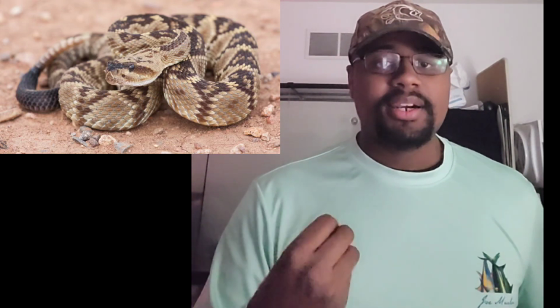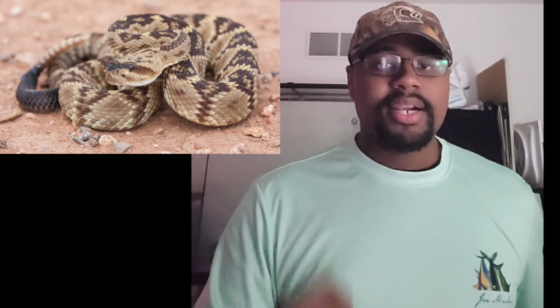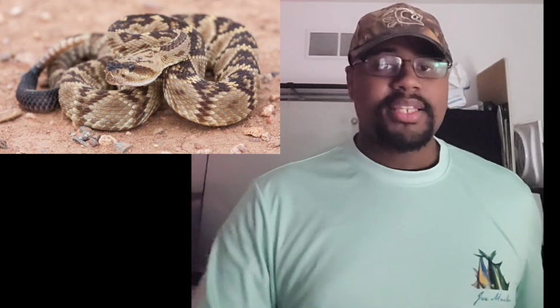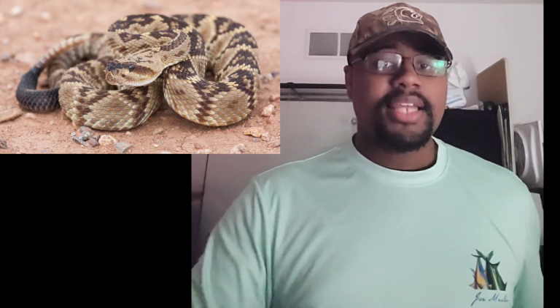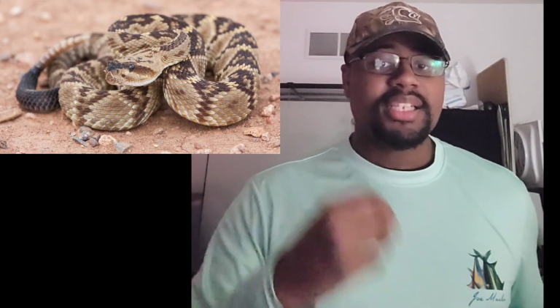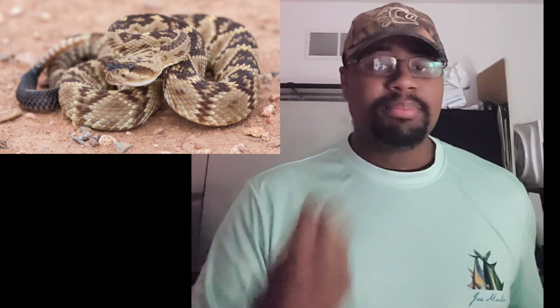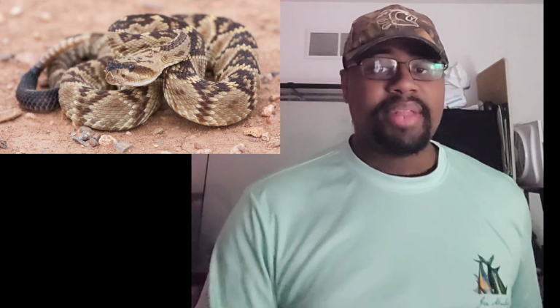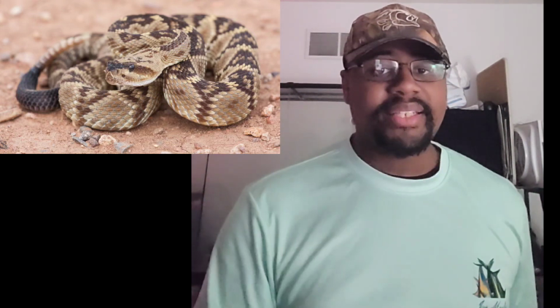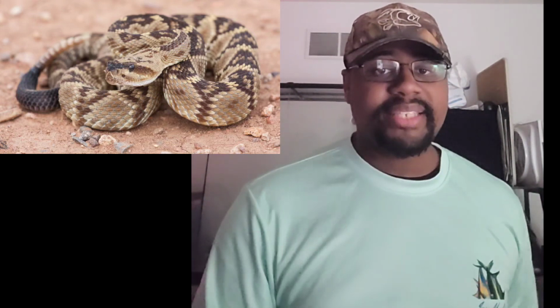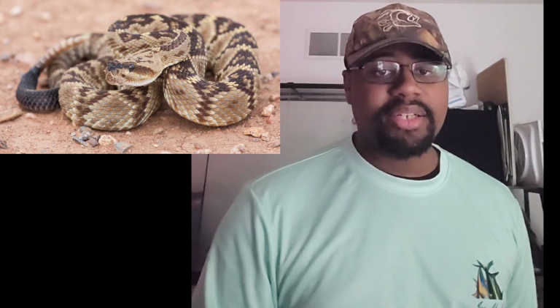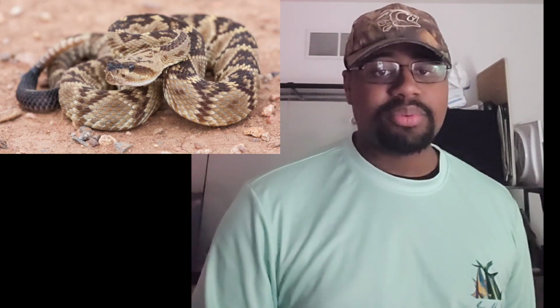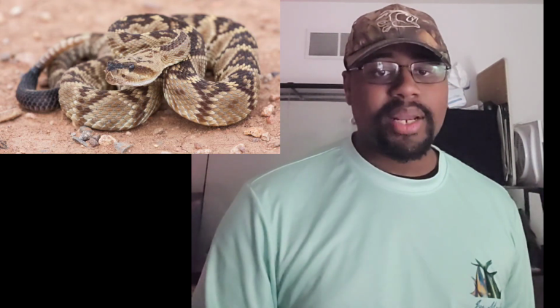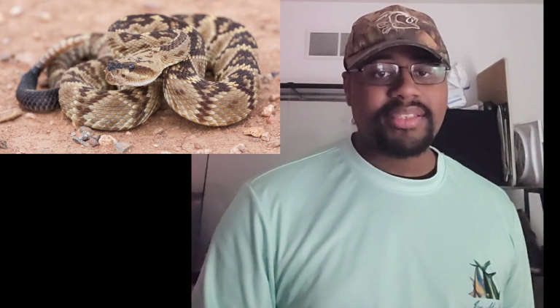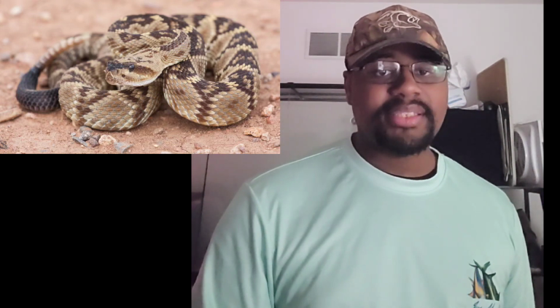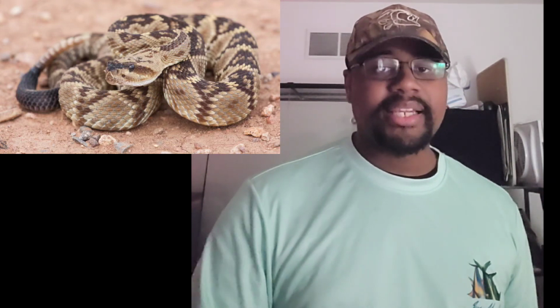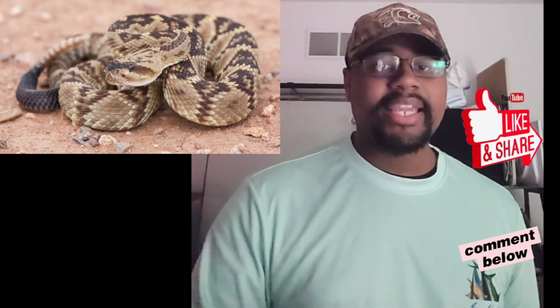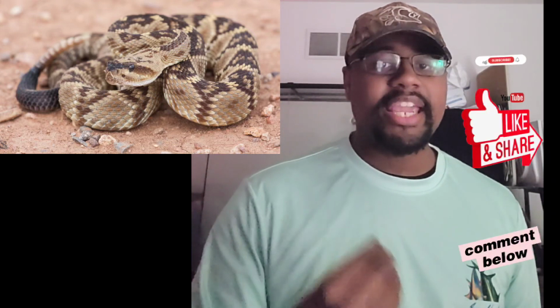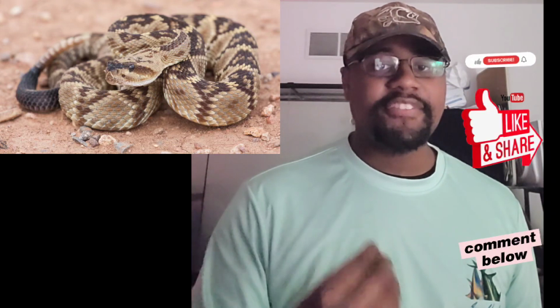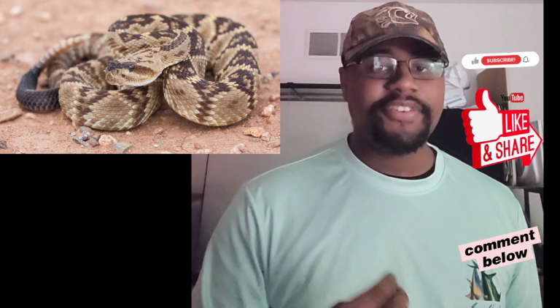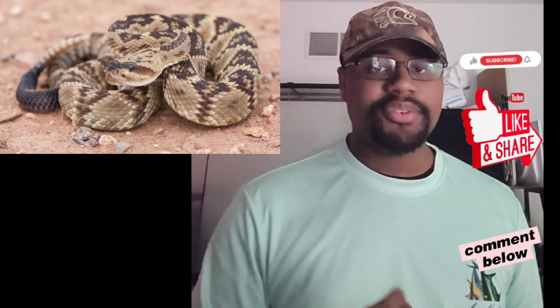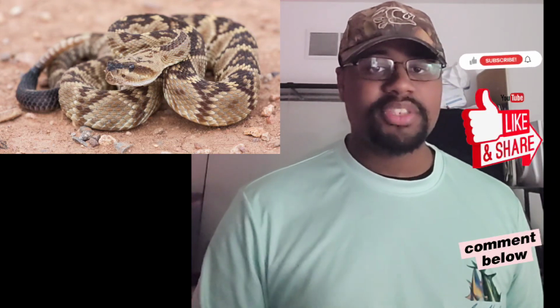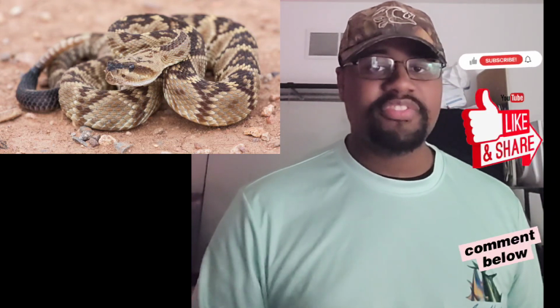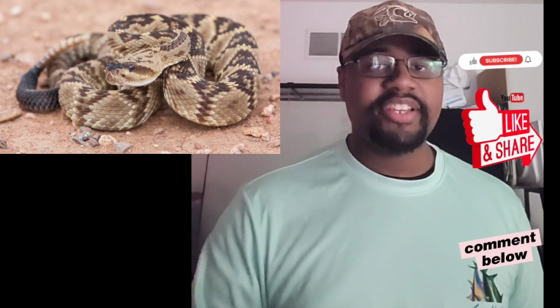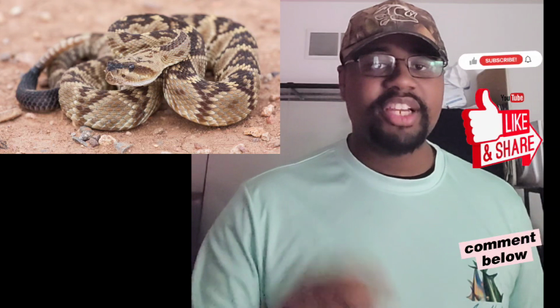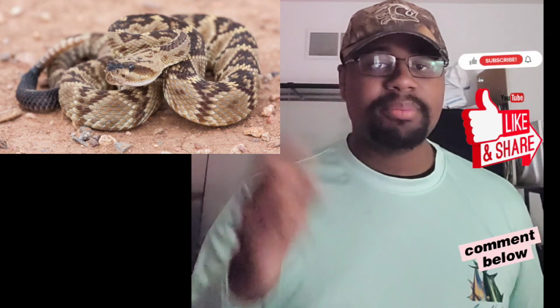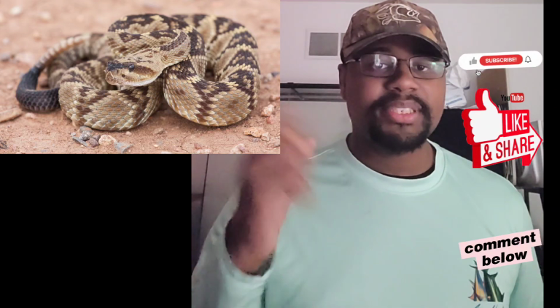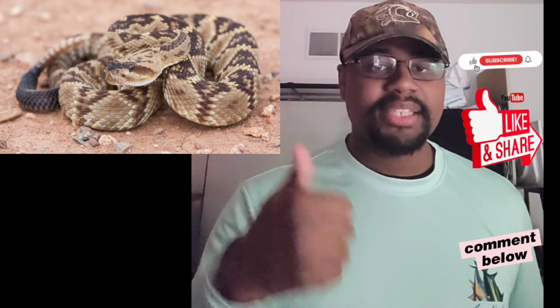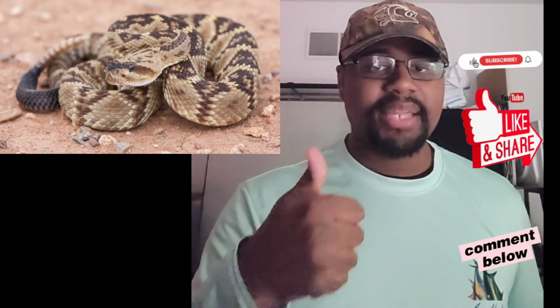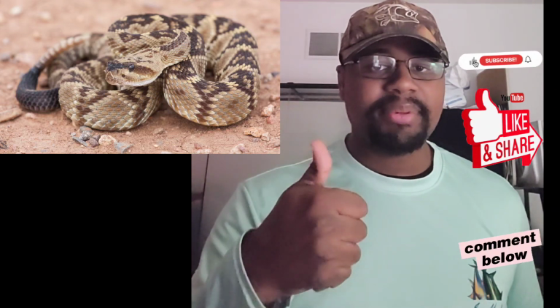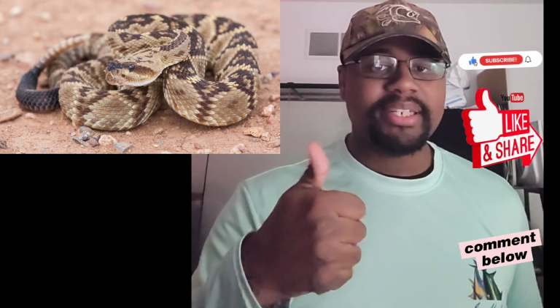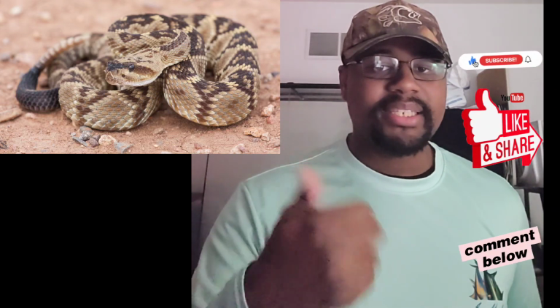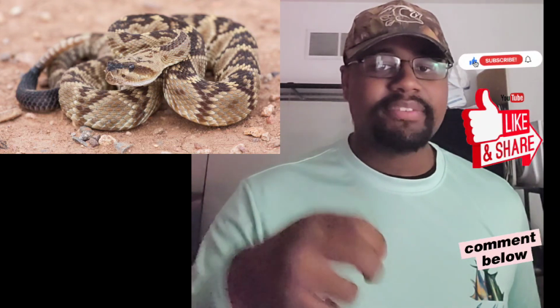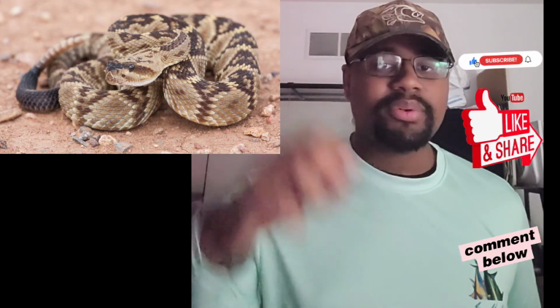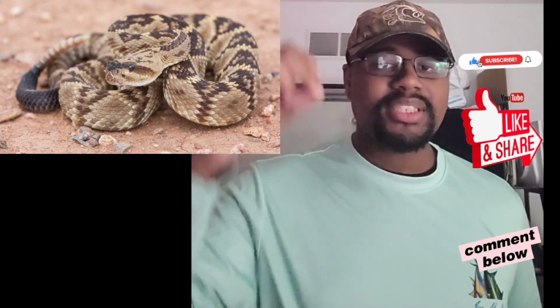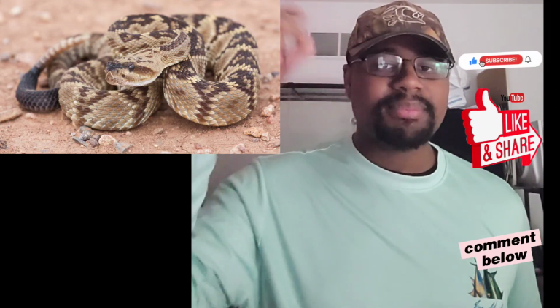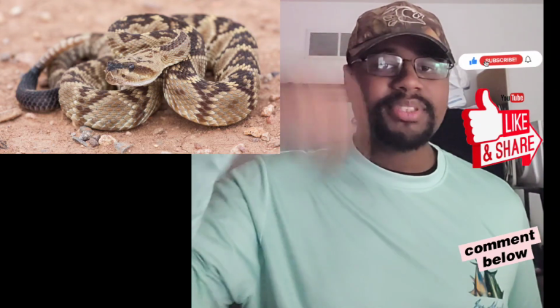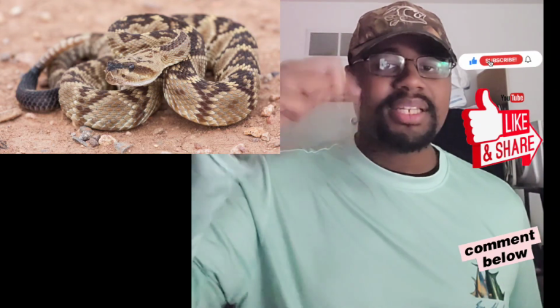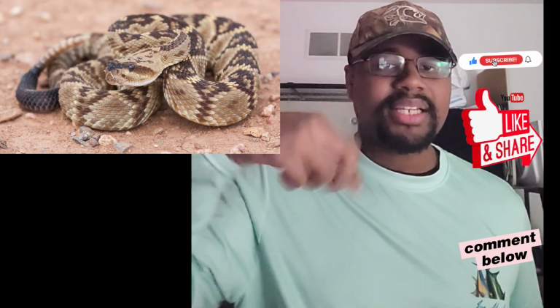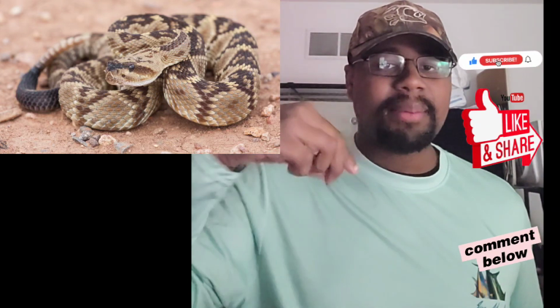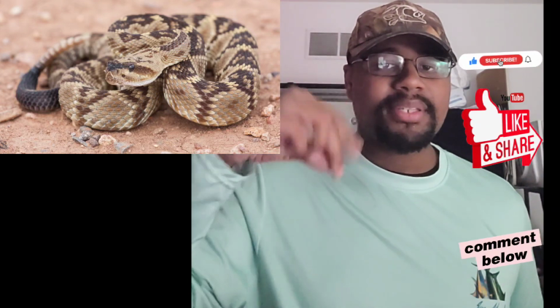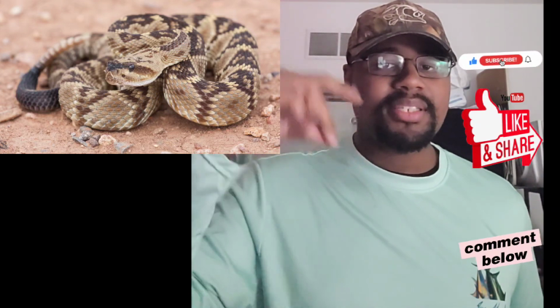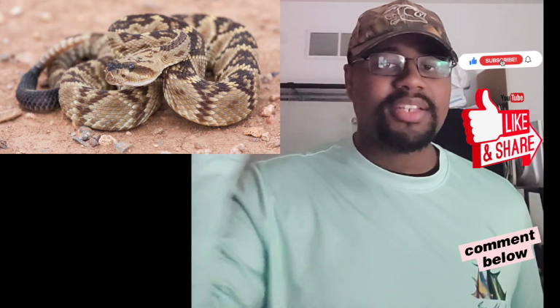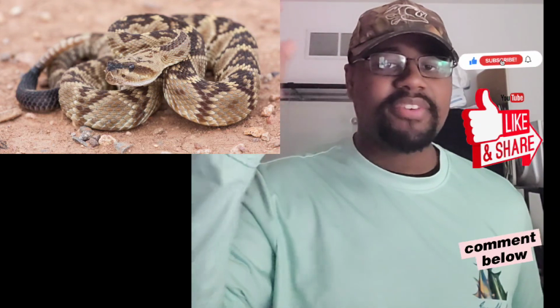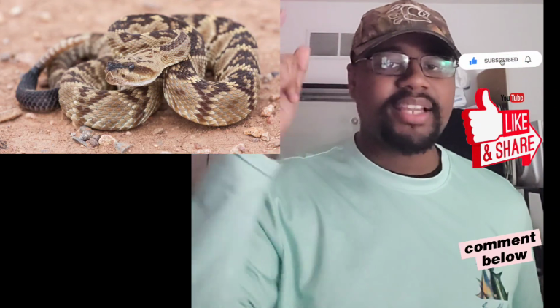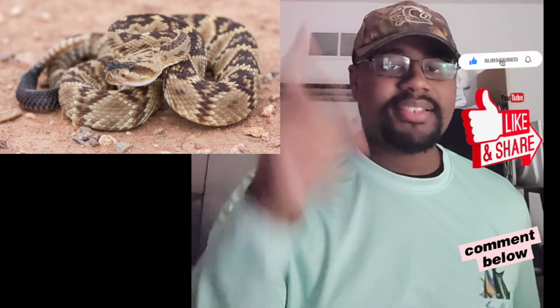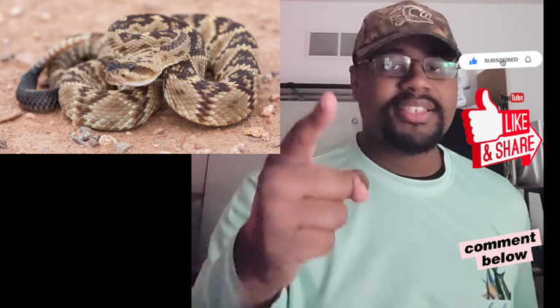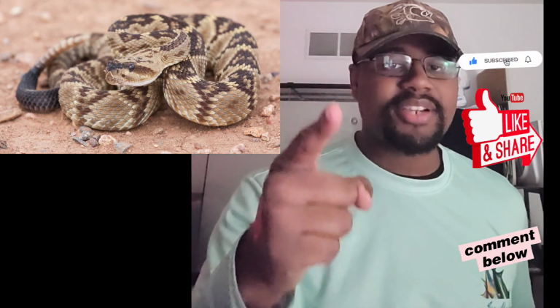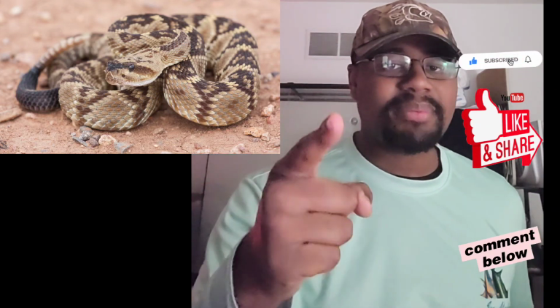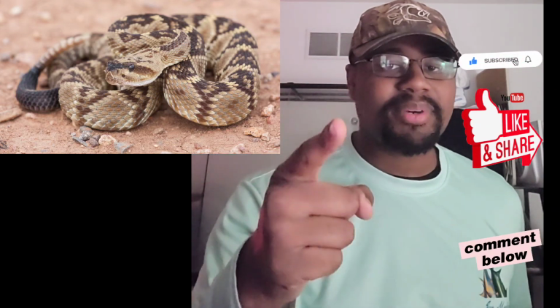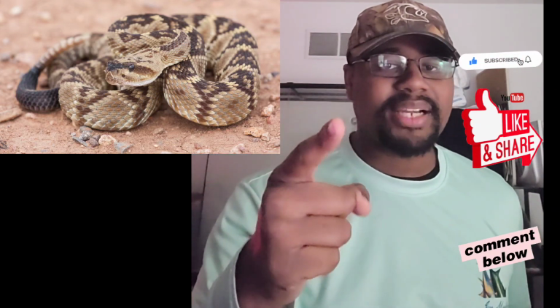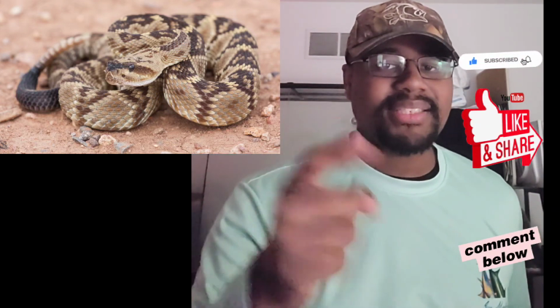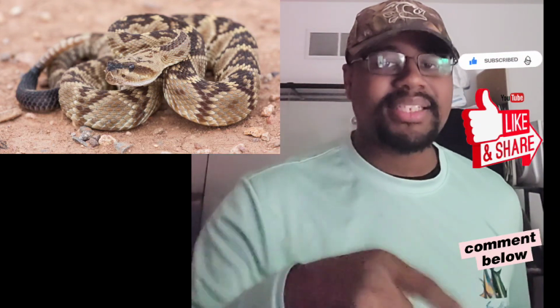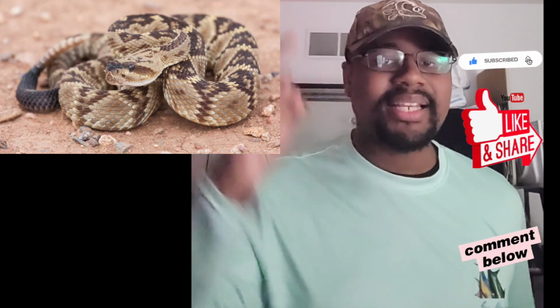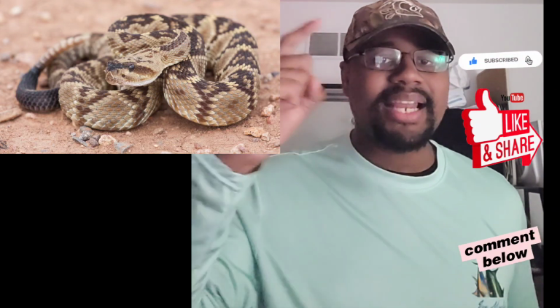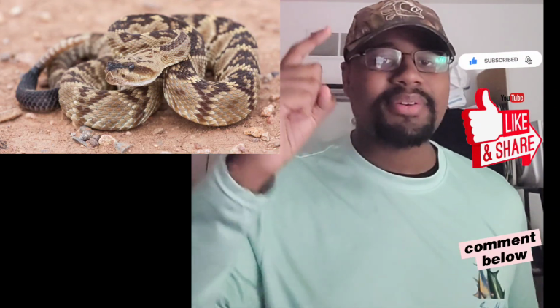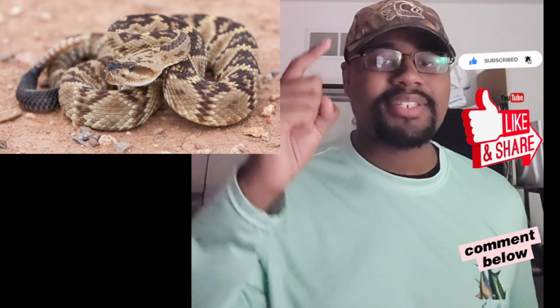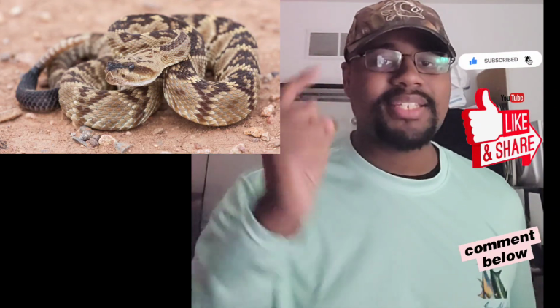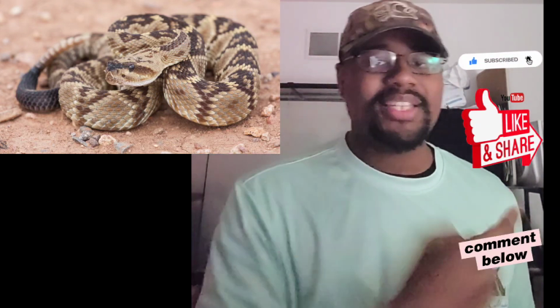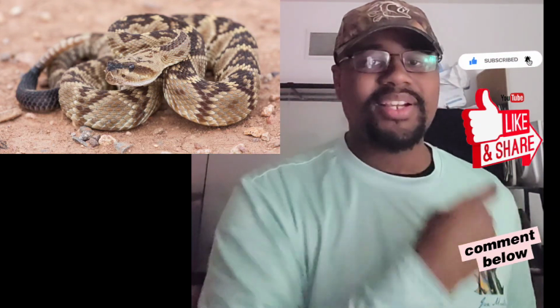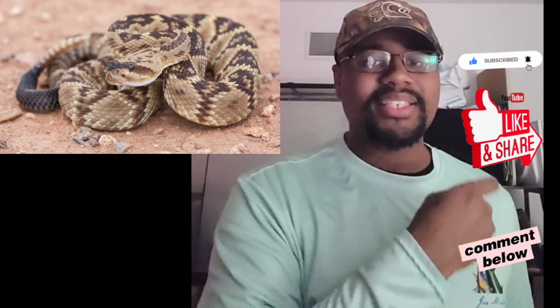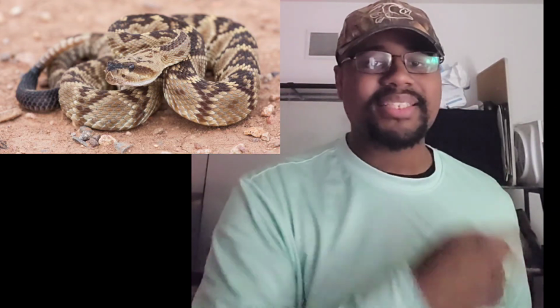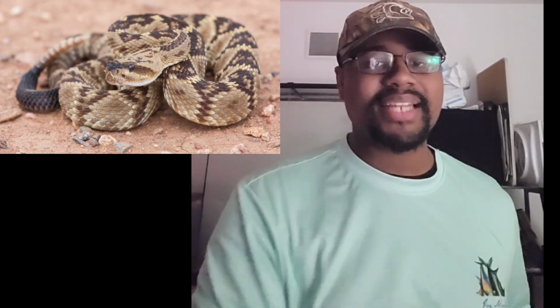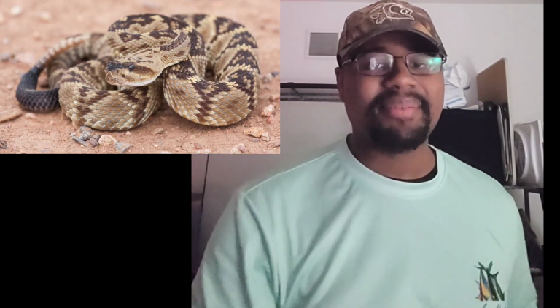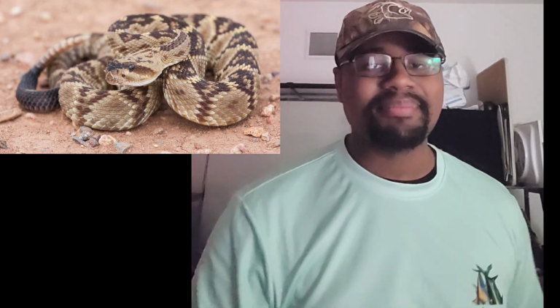Alright, that's been the Black-tailed Rattlesnake. If you enjoyed the video, click the like button and subscribe down in the comments. Don't forget to subscribe for more content — we'll see you guys next time.